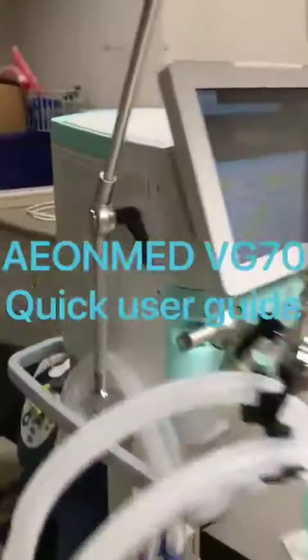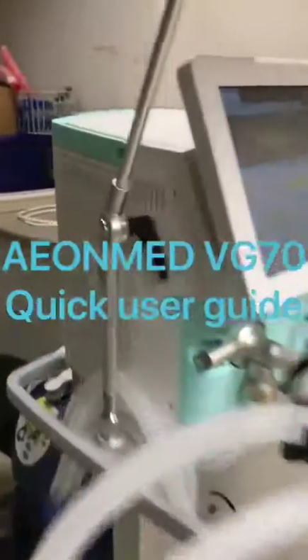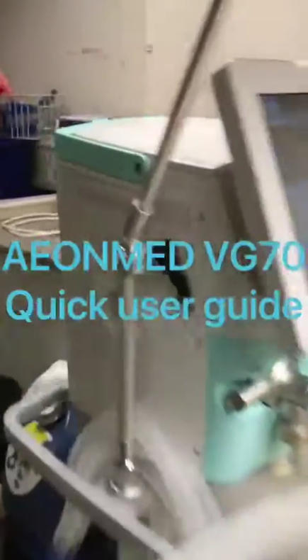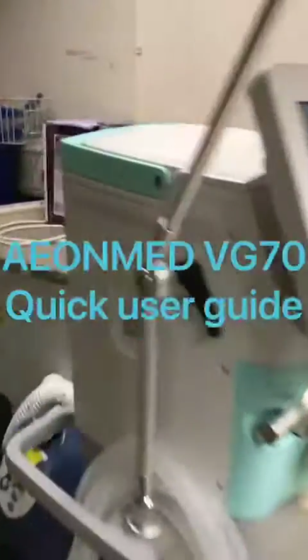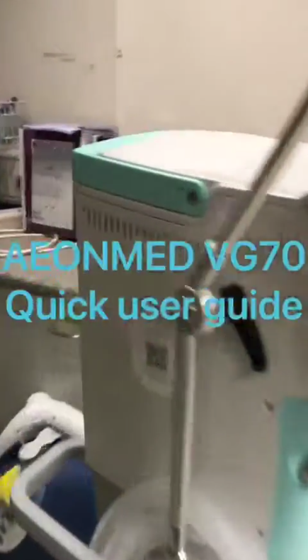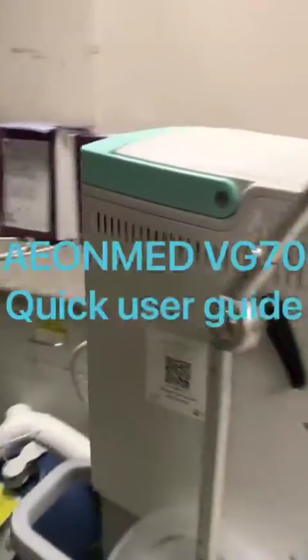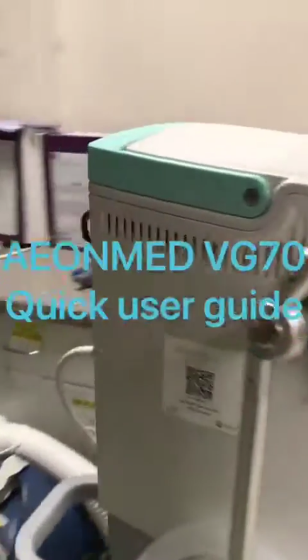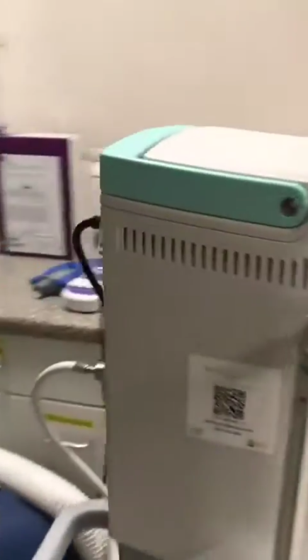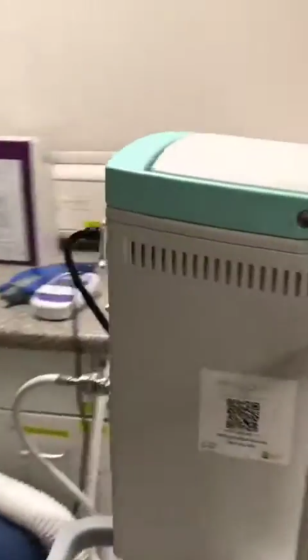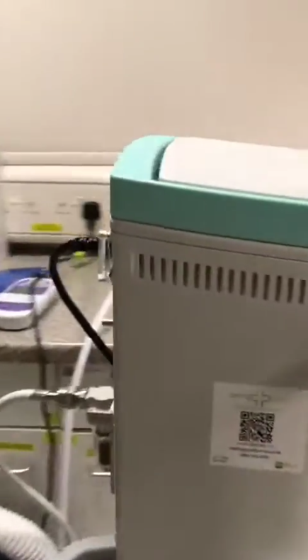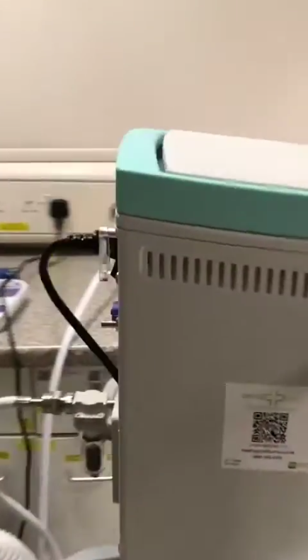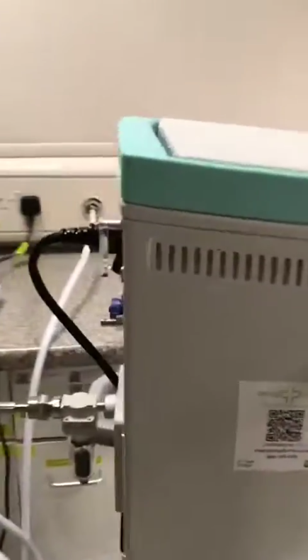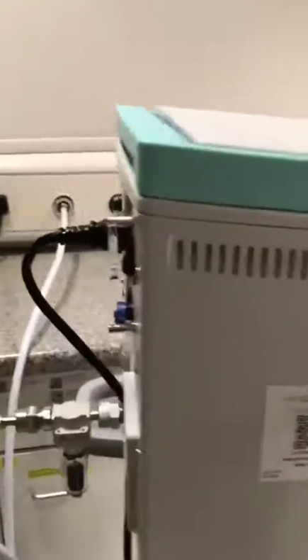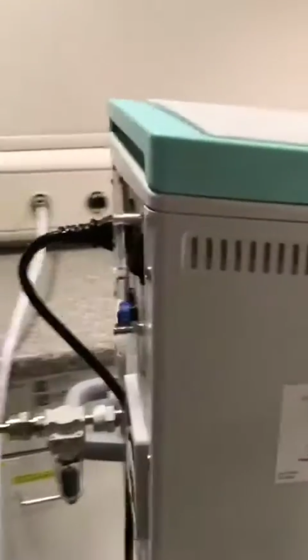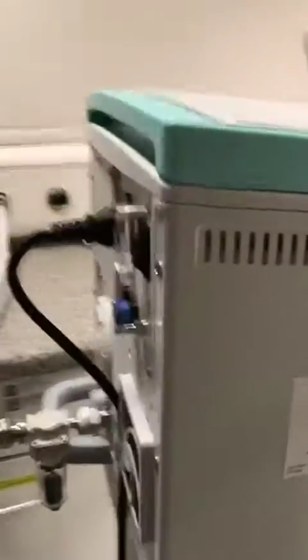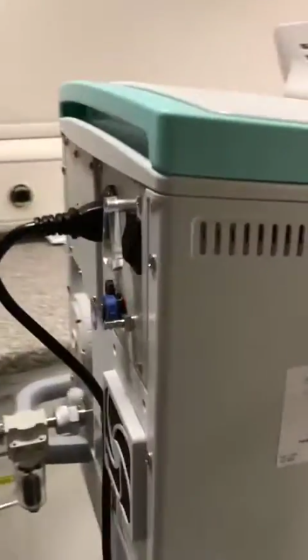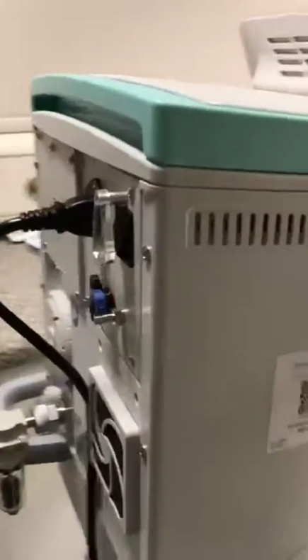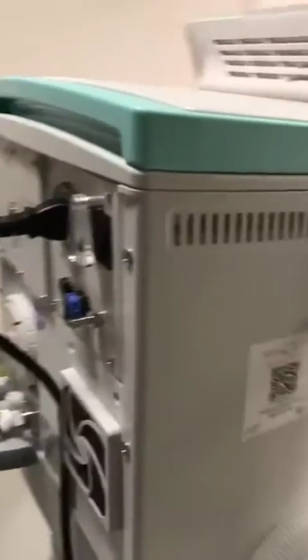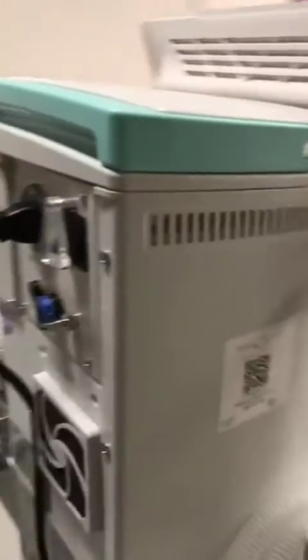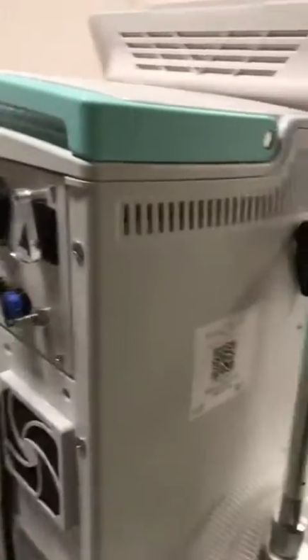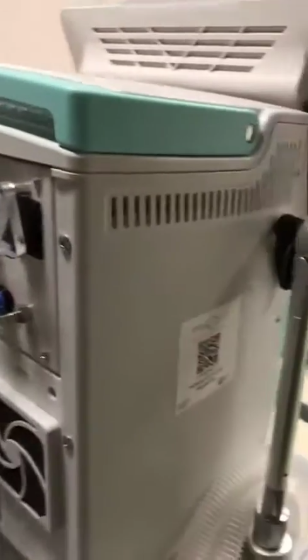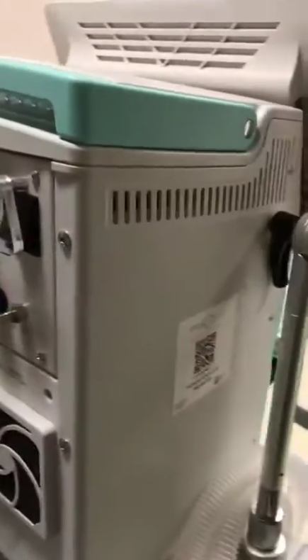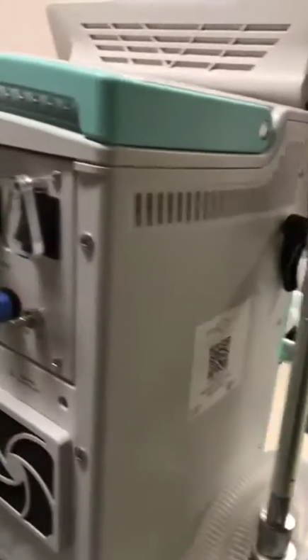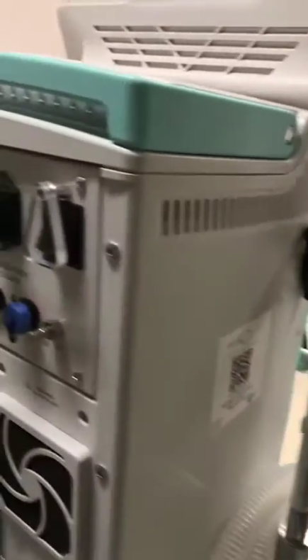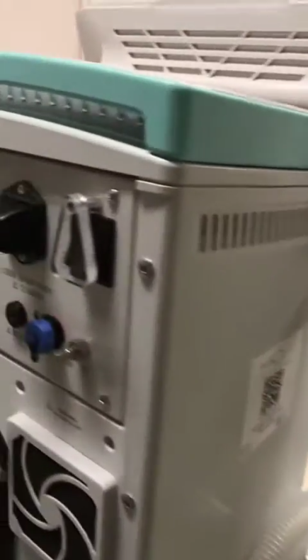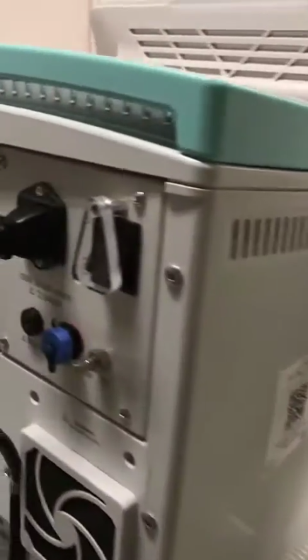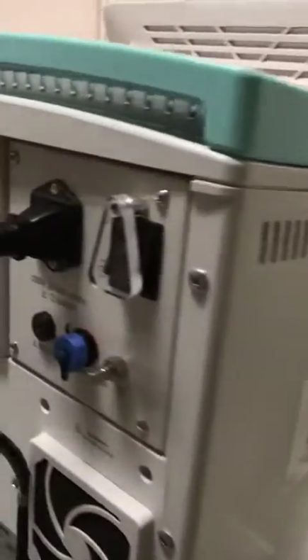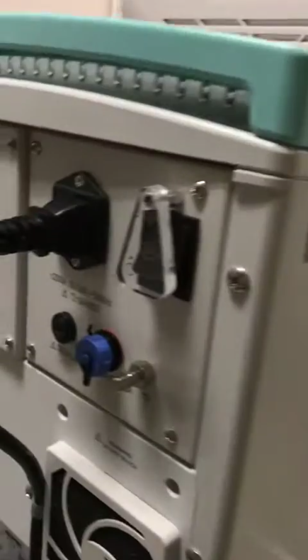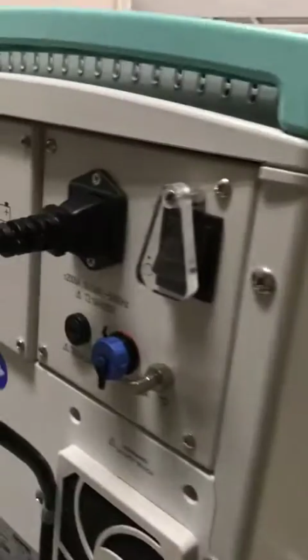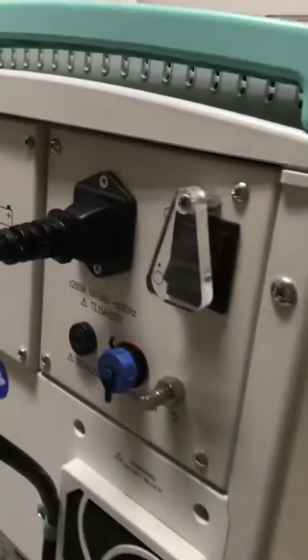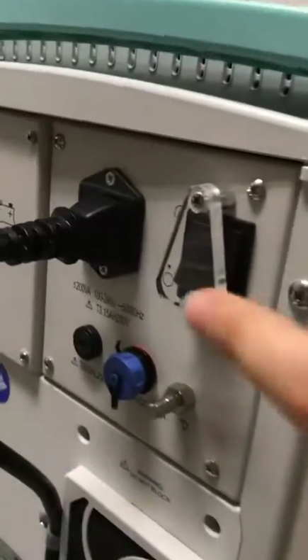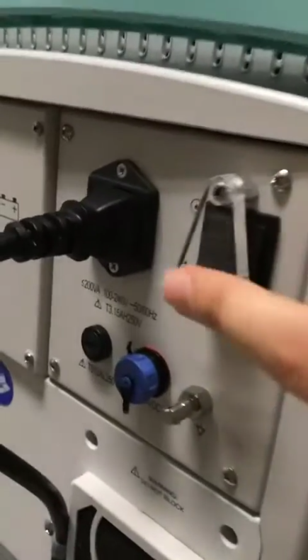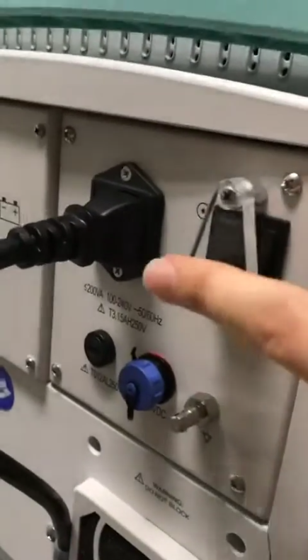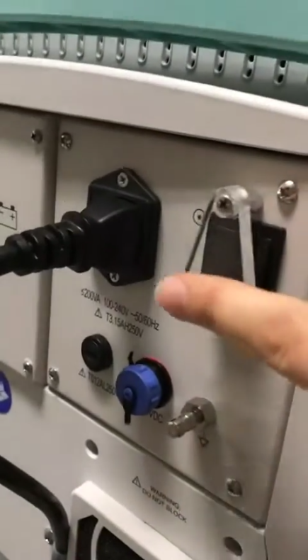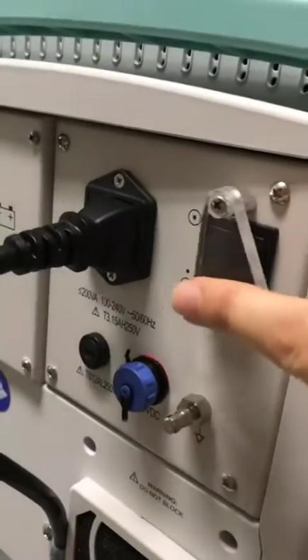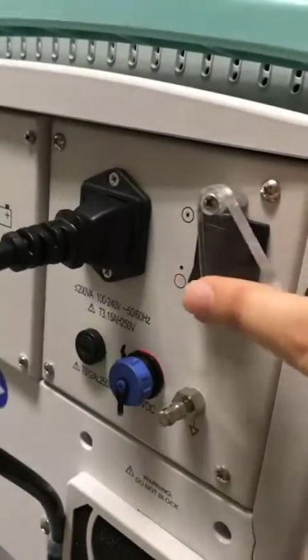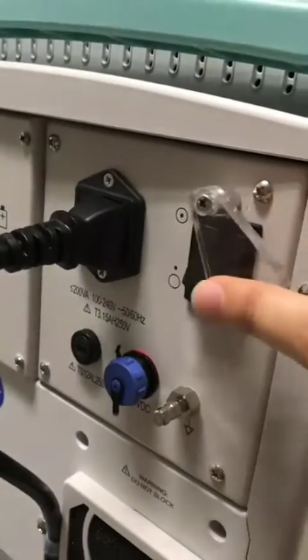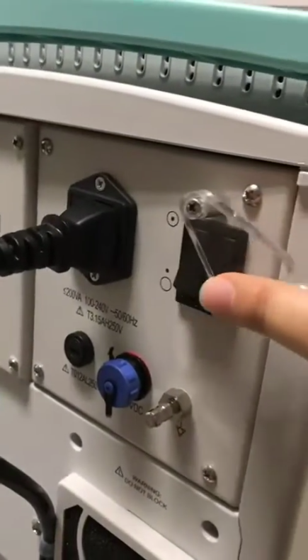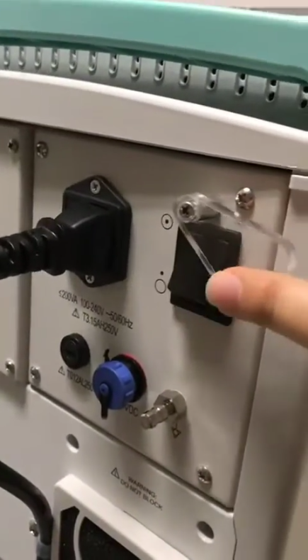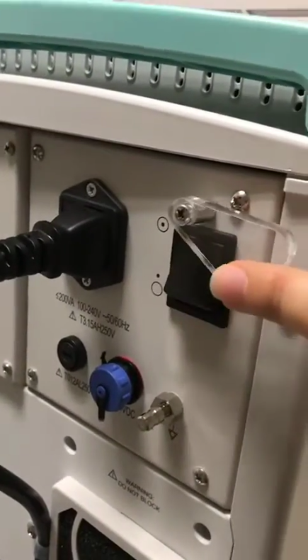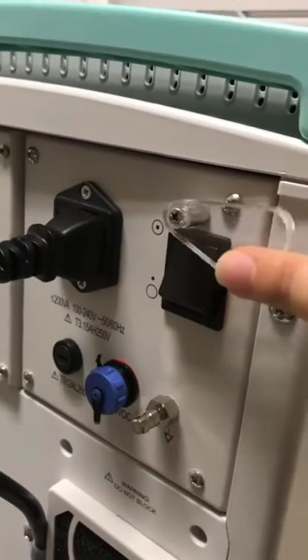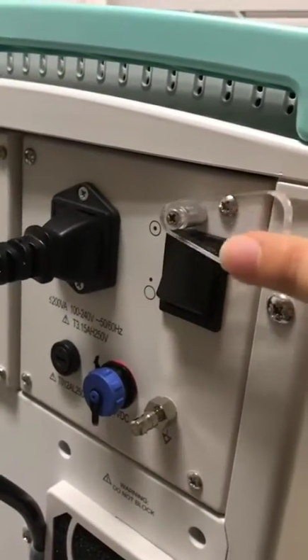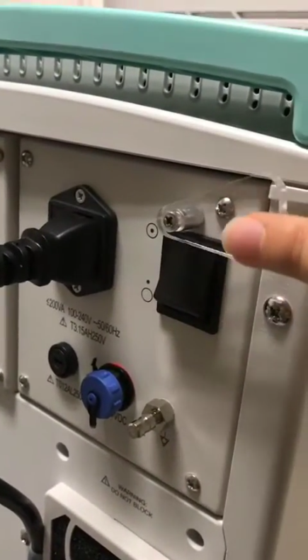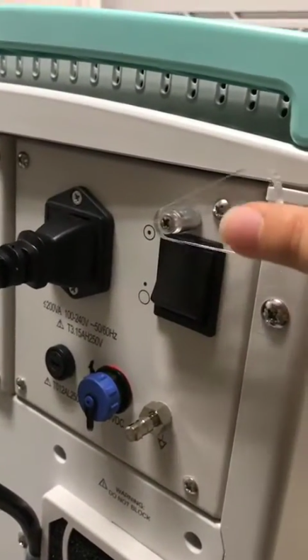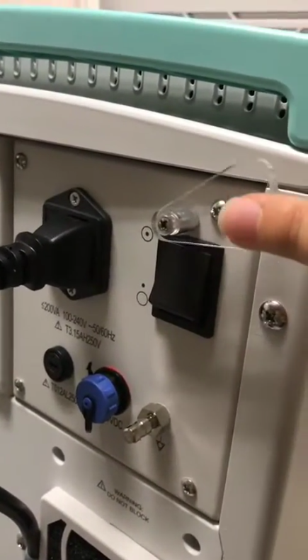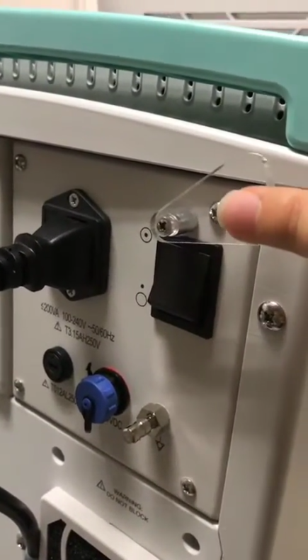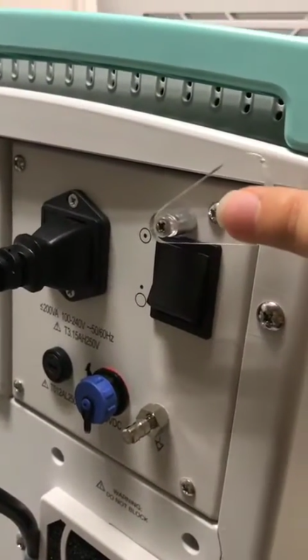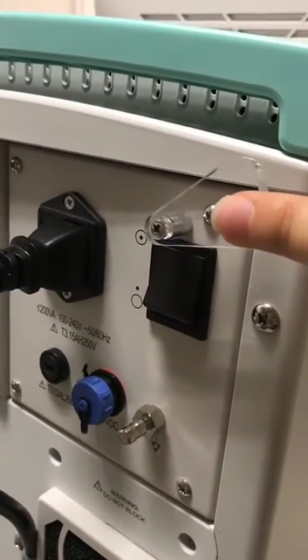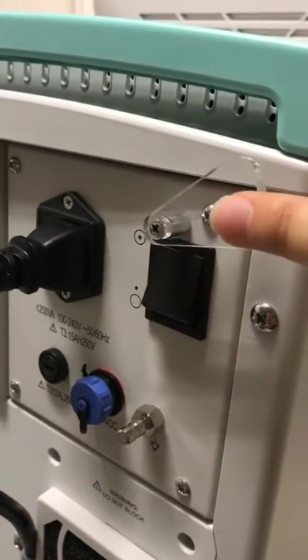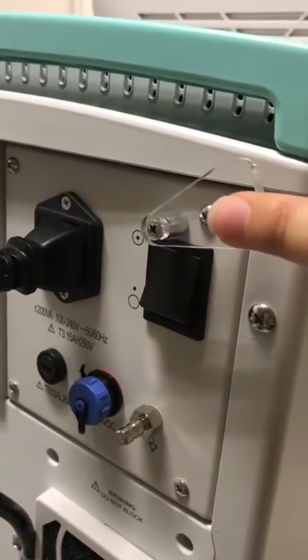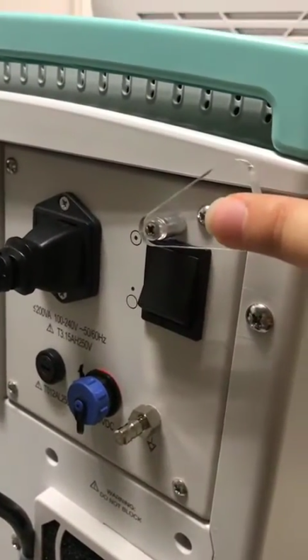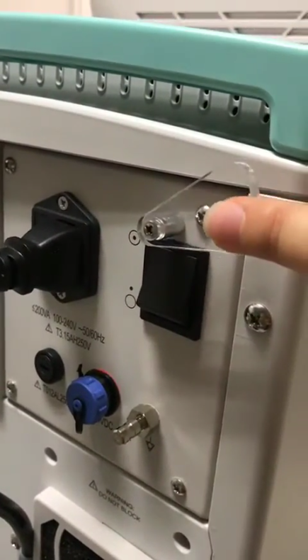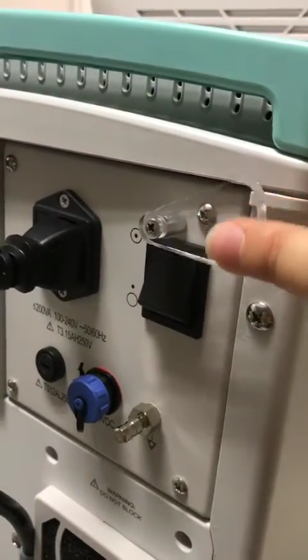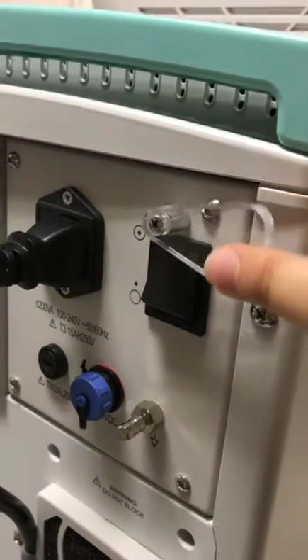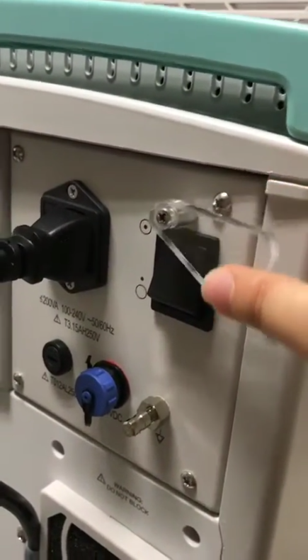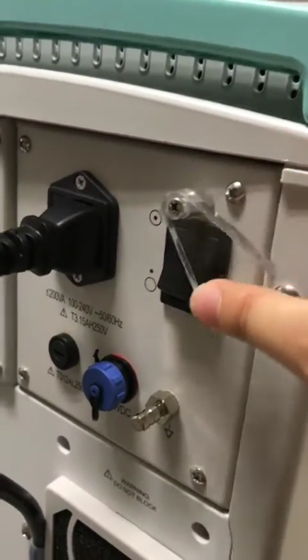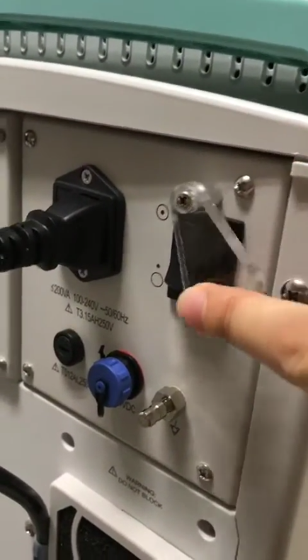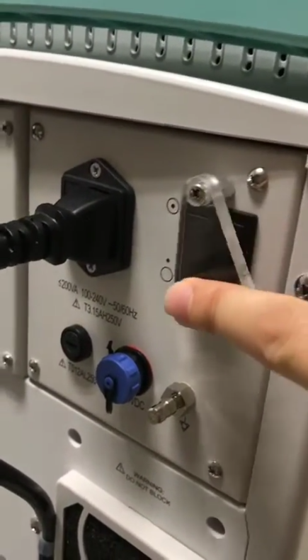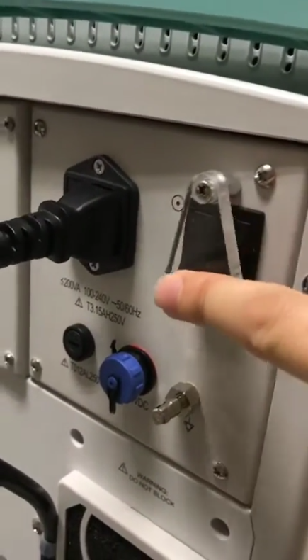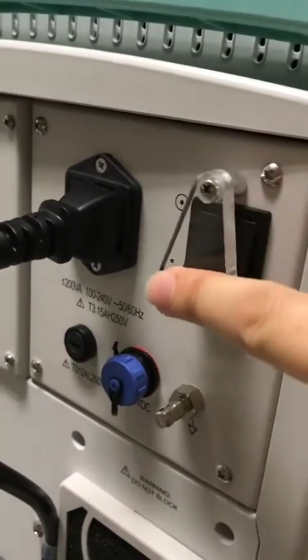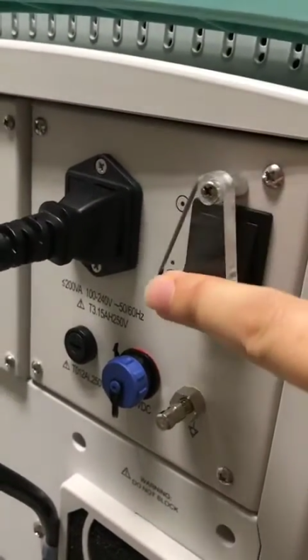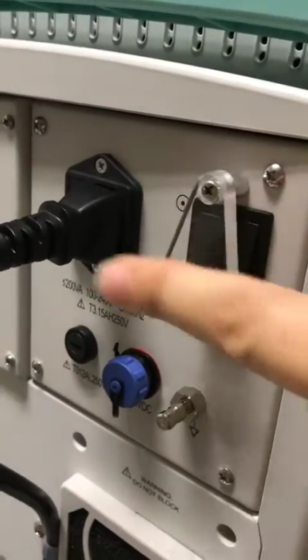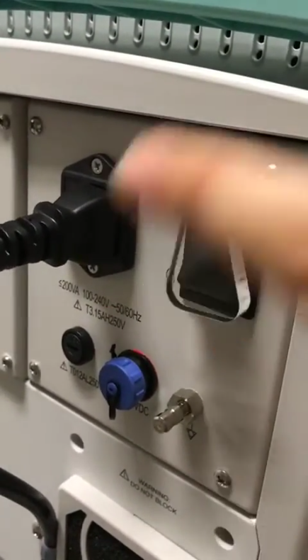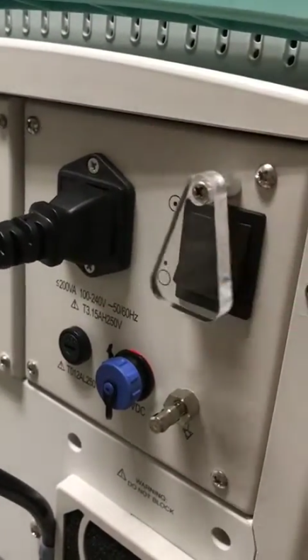To turn it on, there's a button around the back. You've just got to flick the Perspex cover and switch it on.